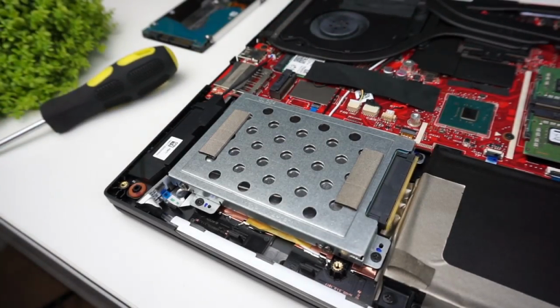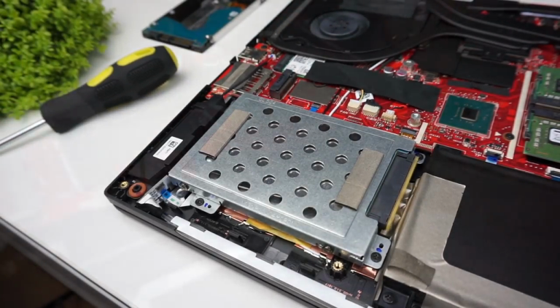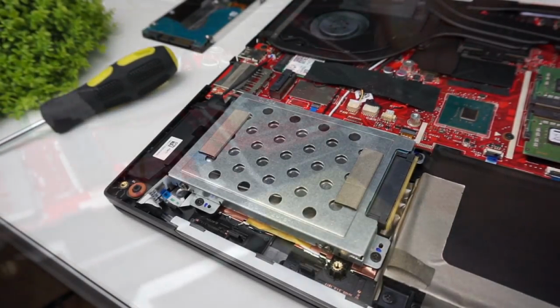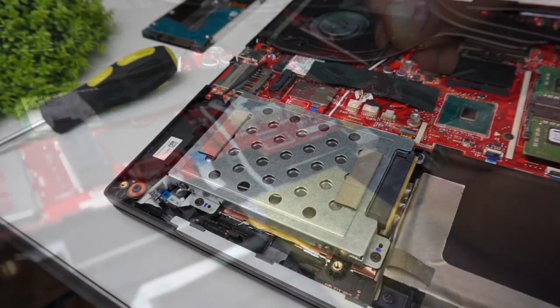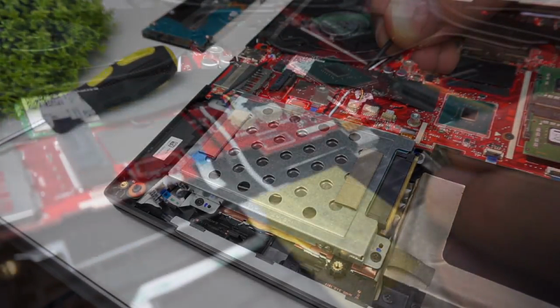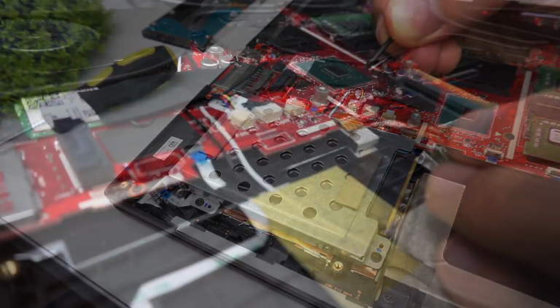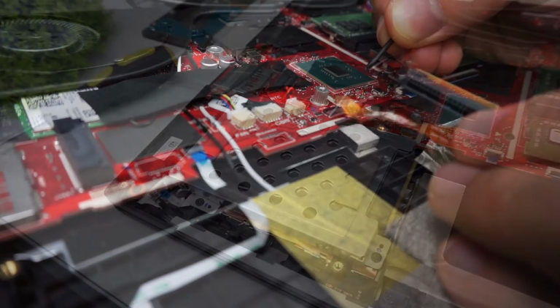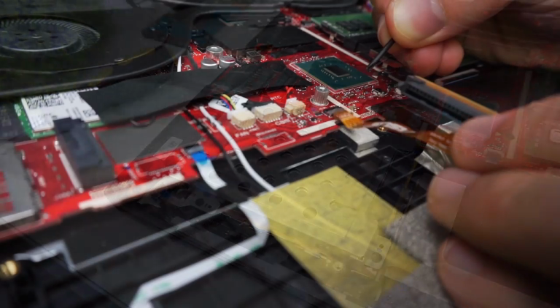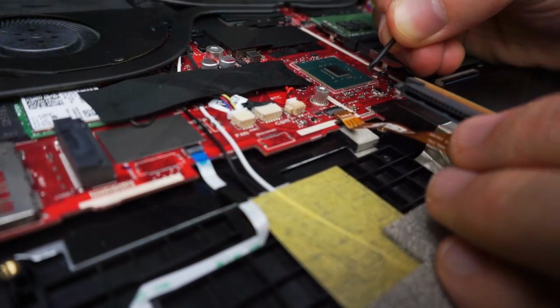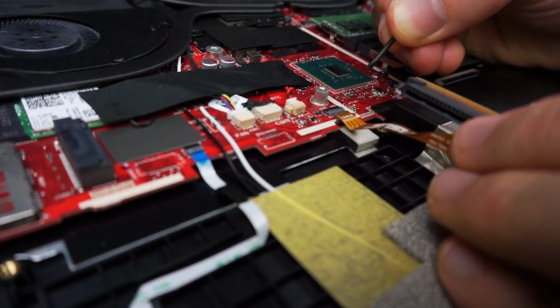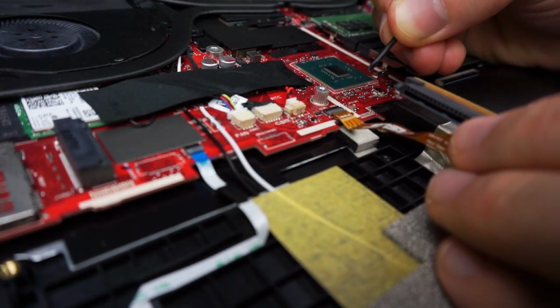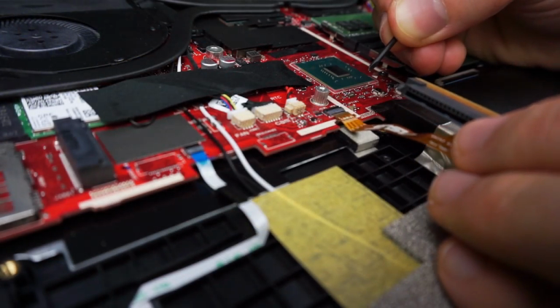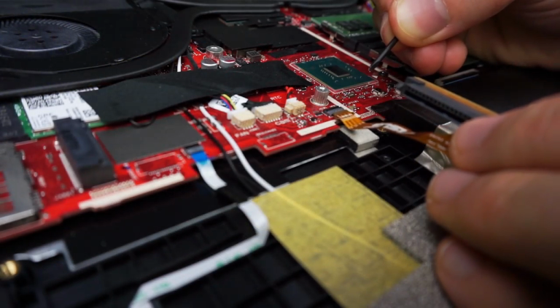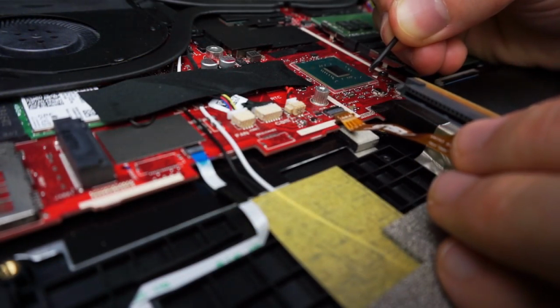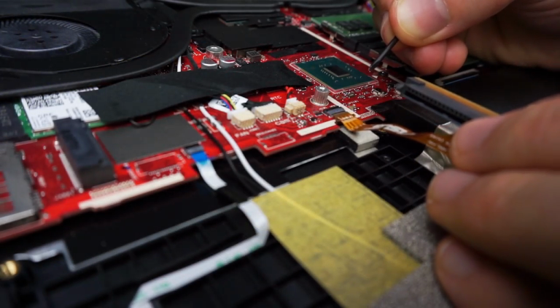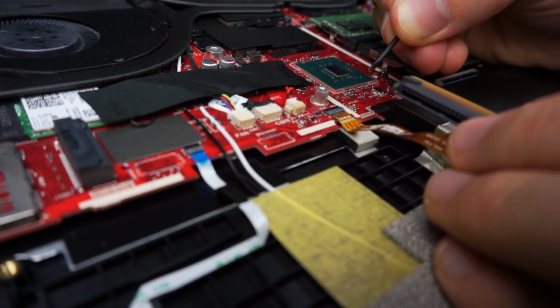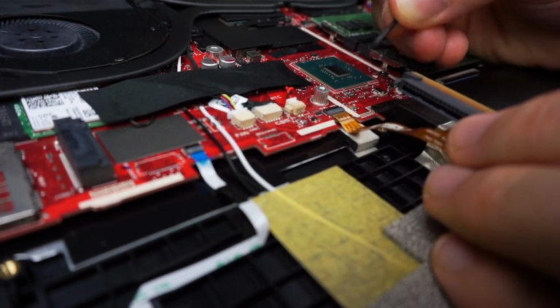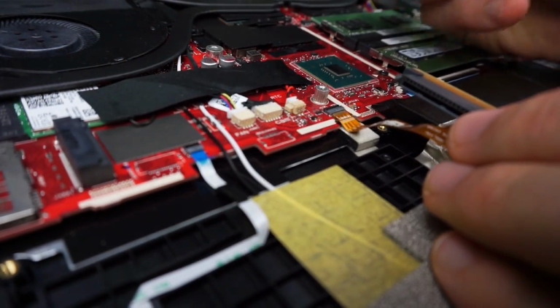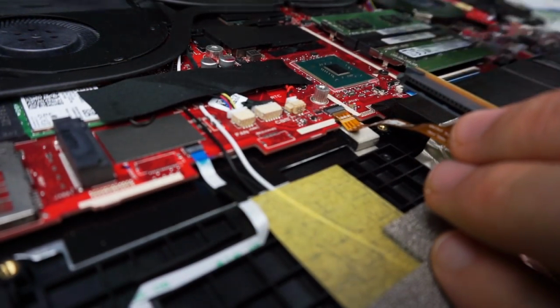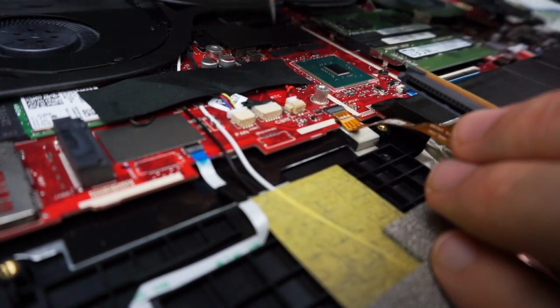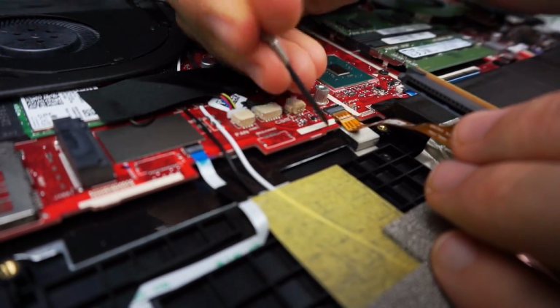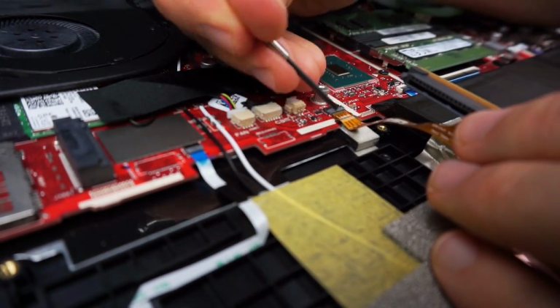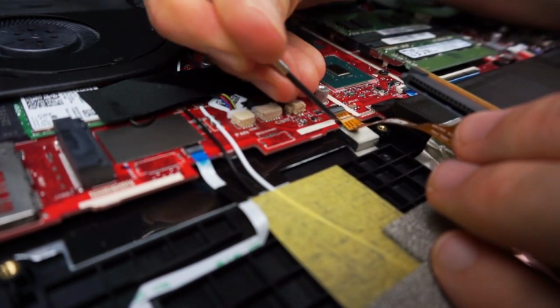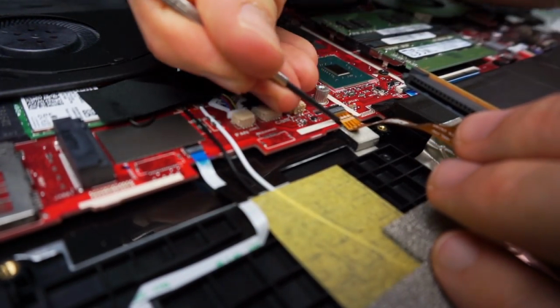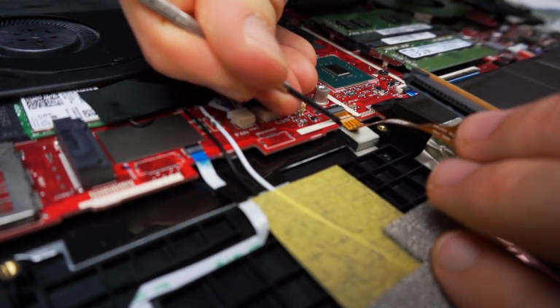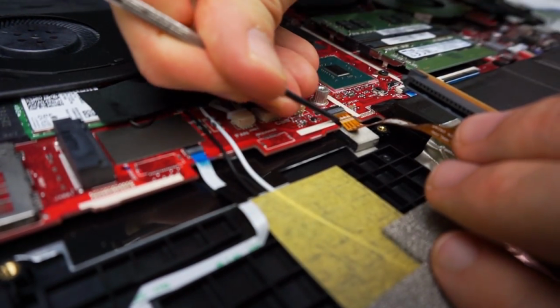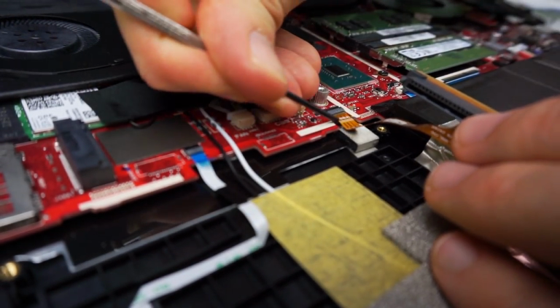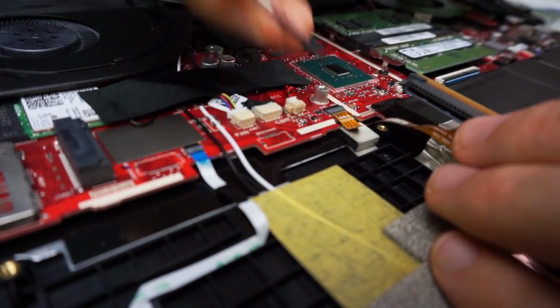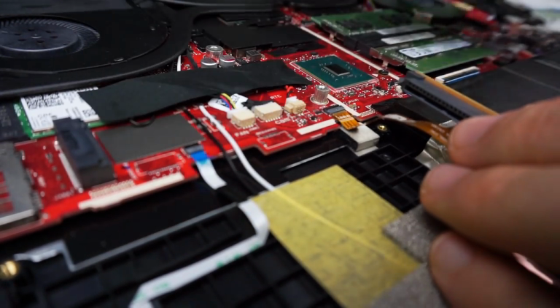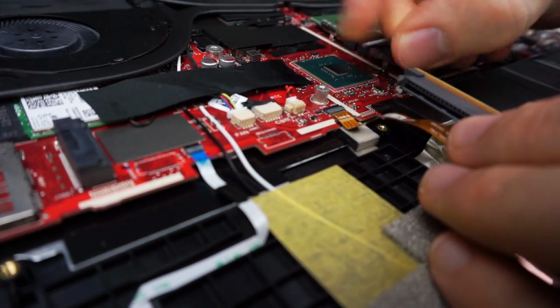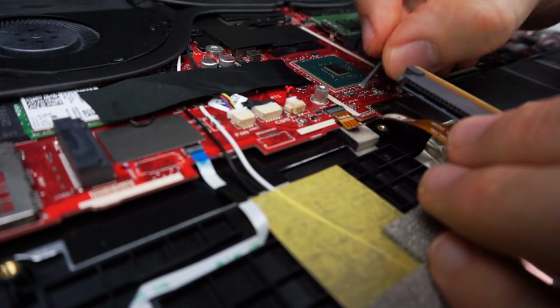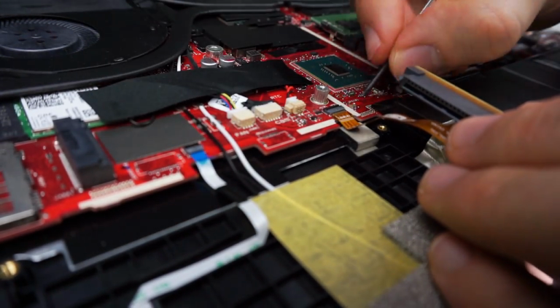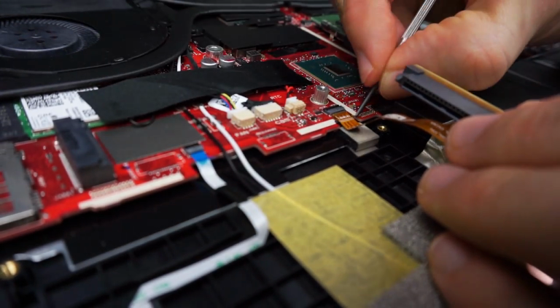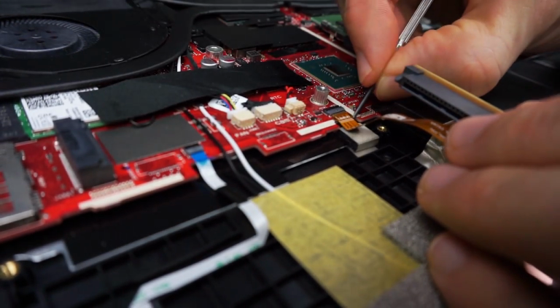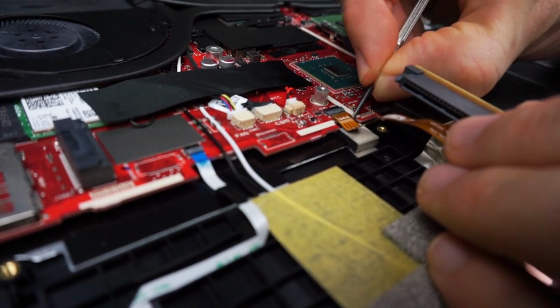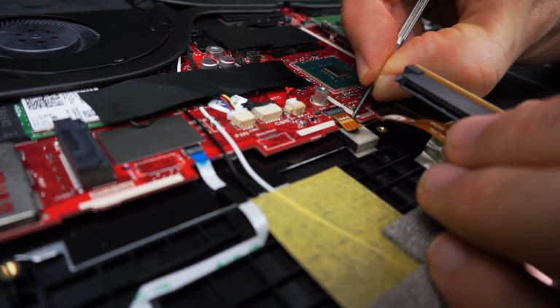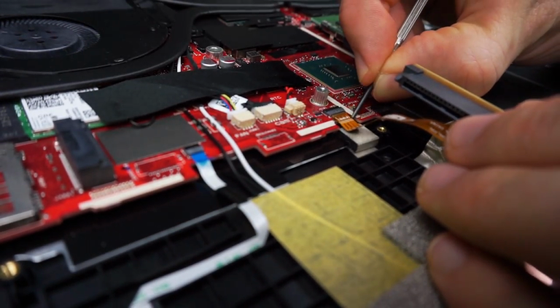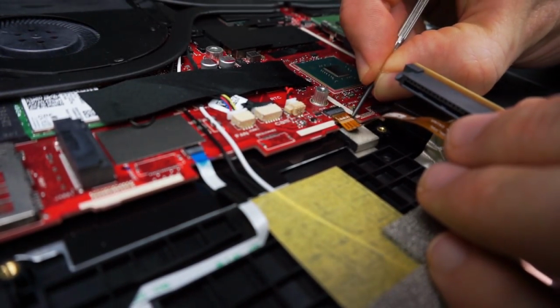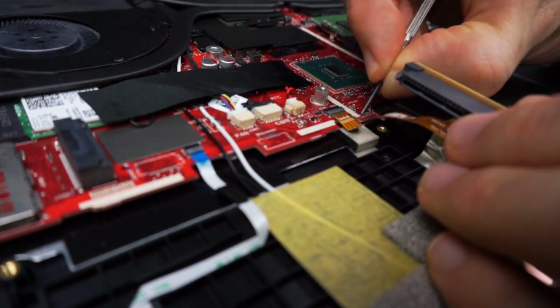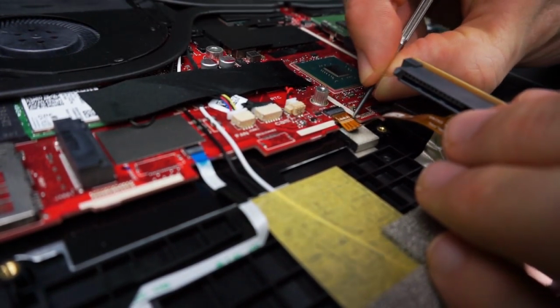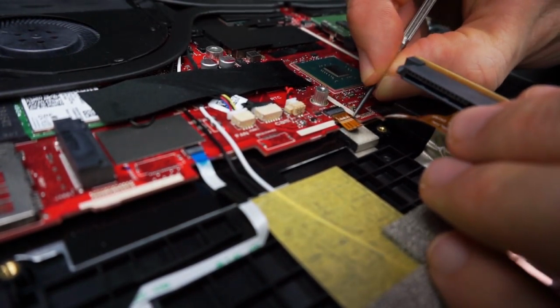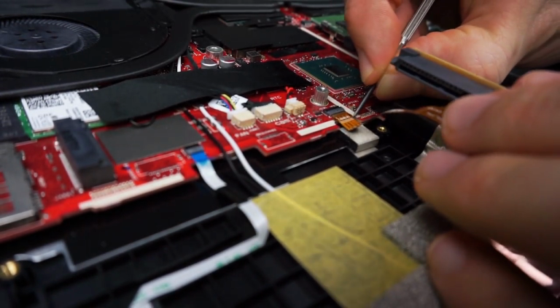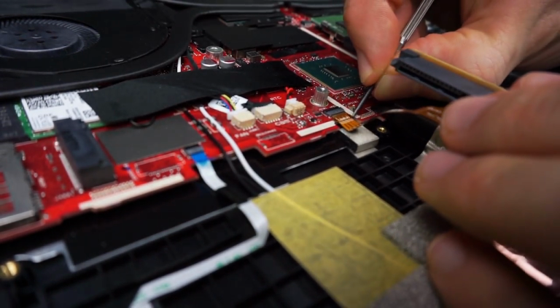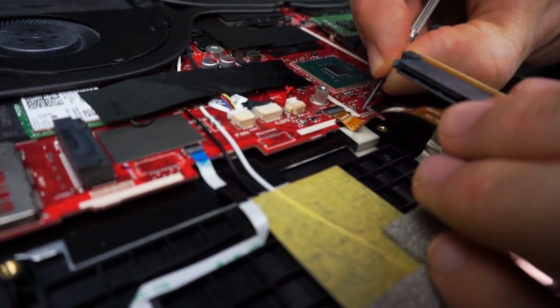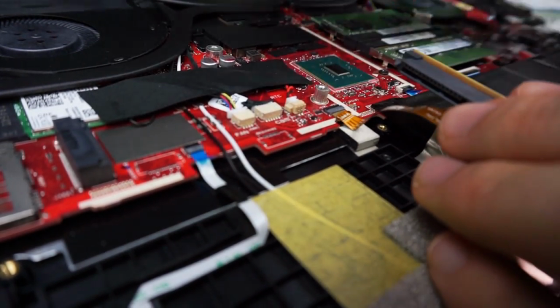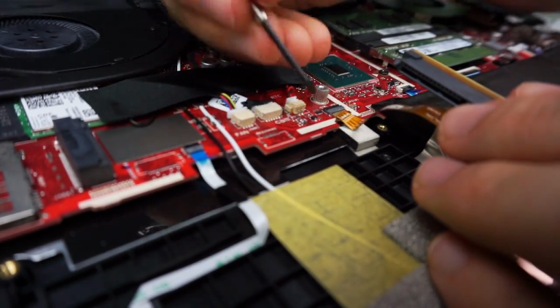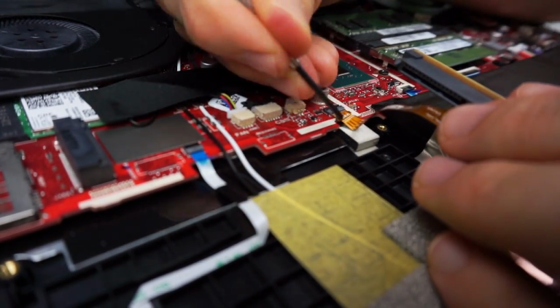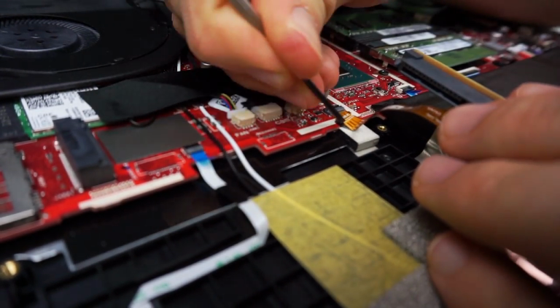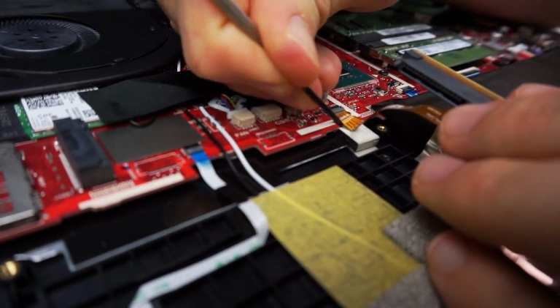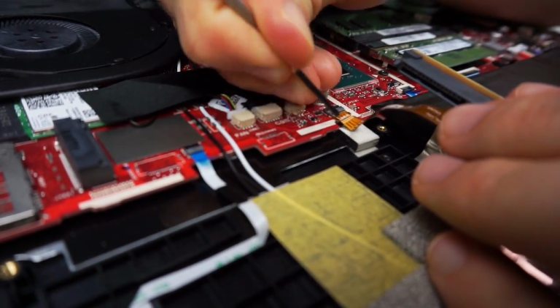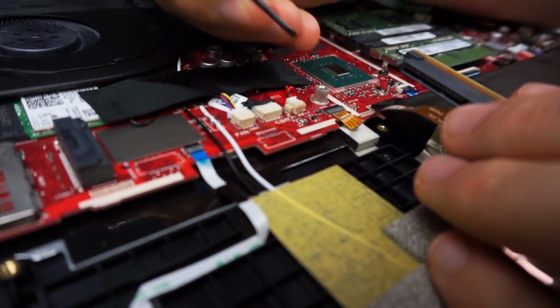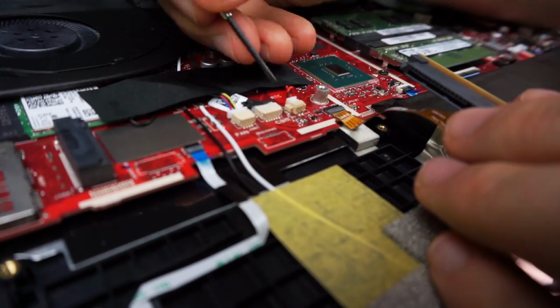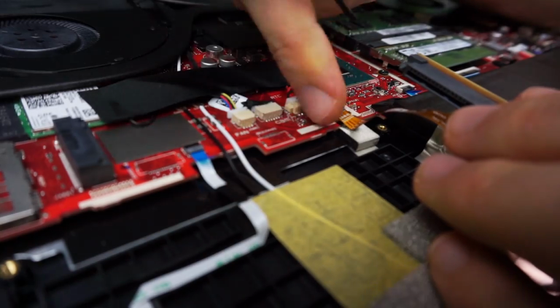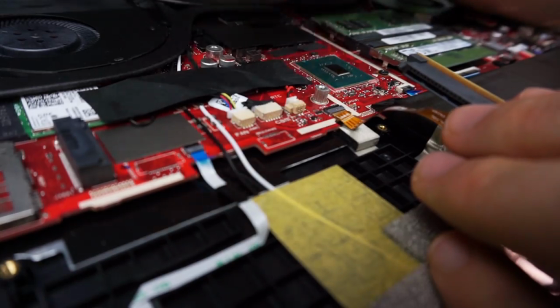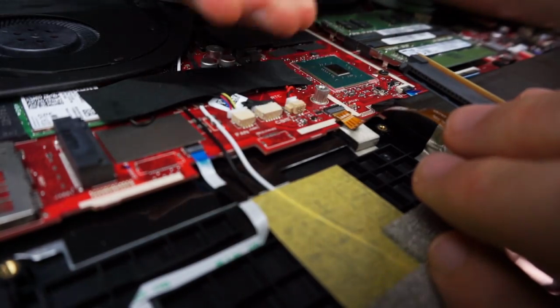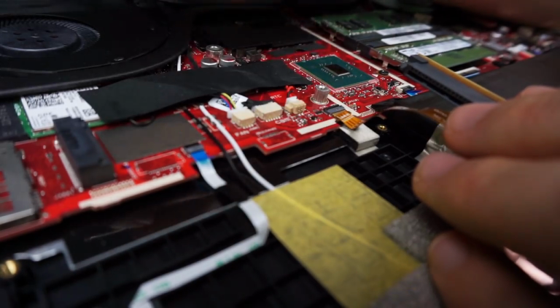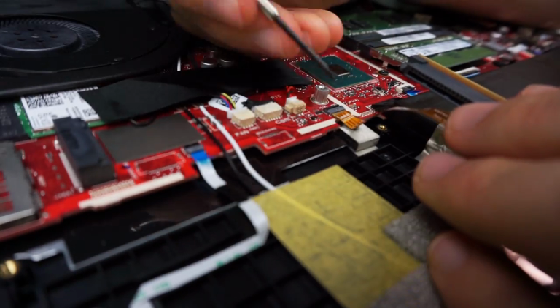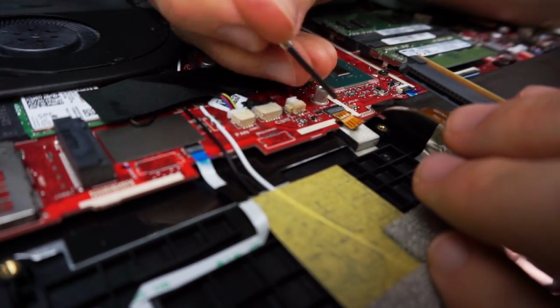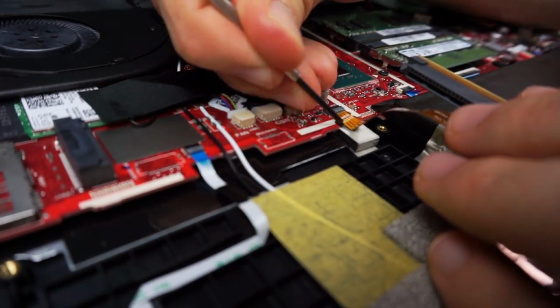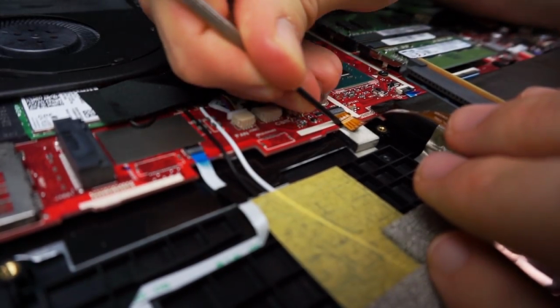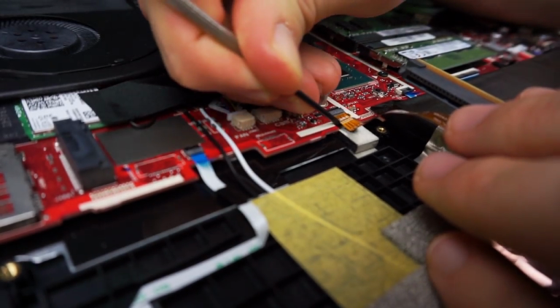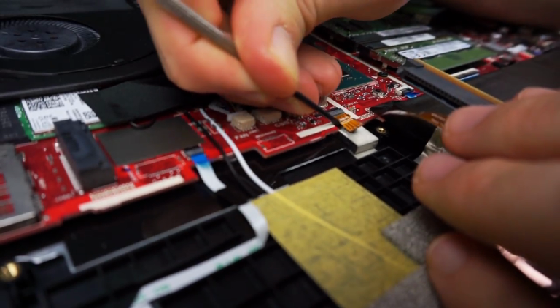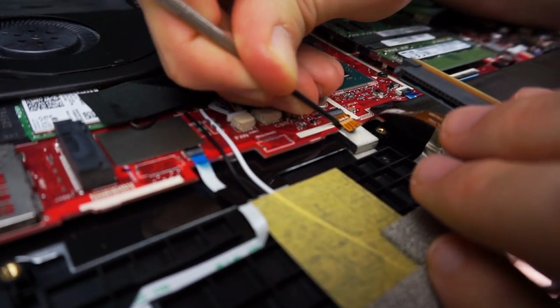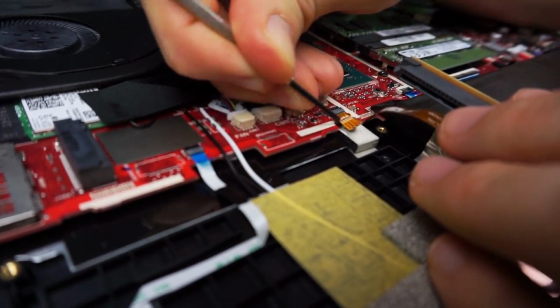Now if you accidentally disconnected the cable from the motherboard, here is how to connect it back — but be very careful not to damage anything.